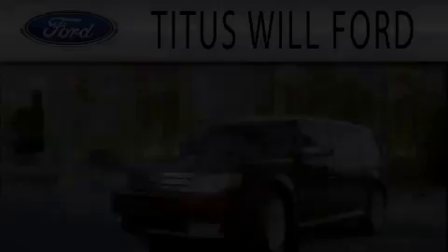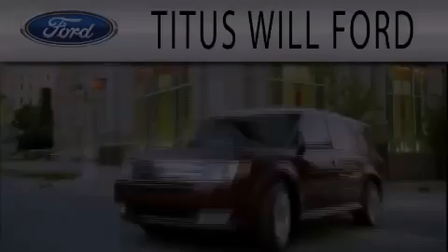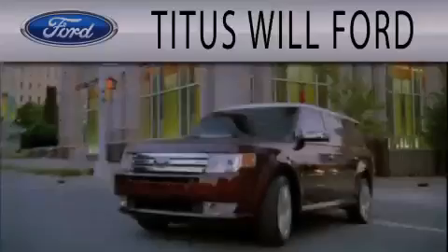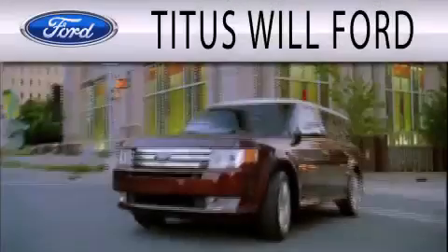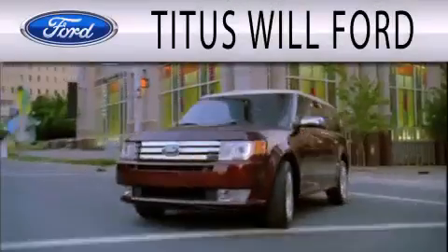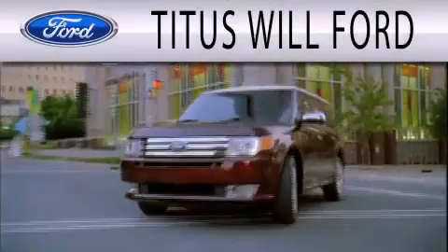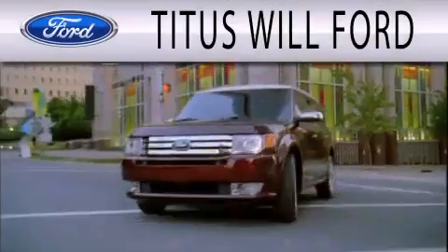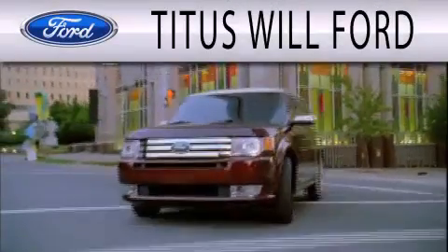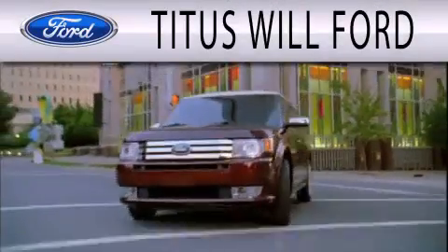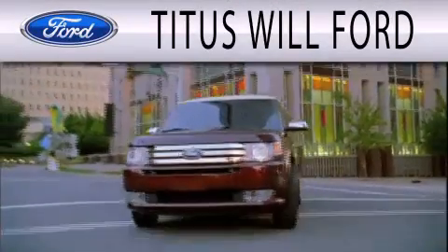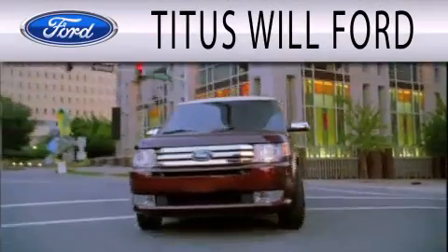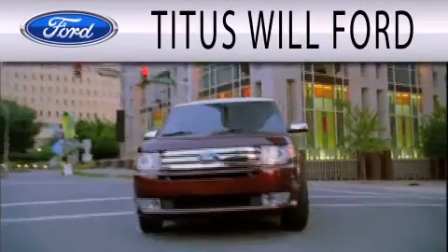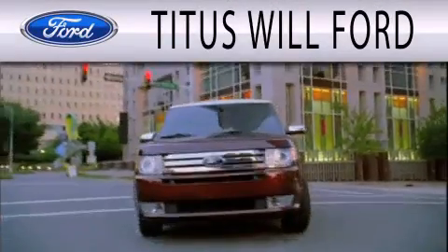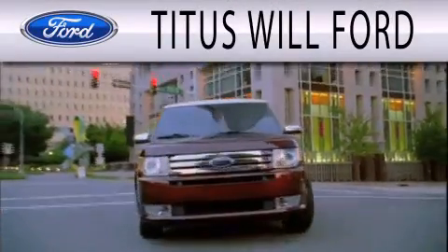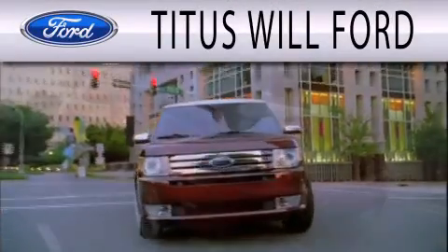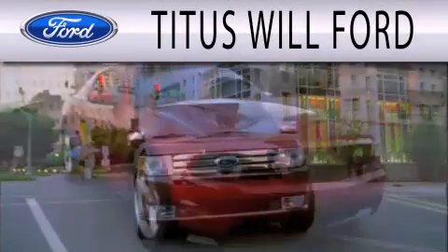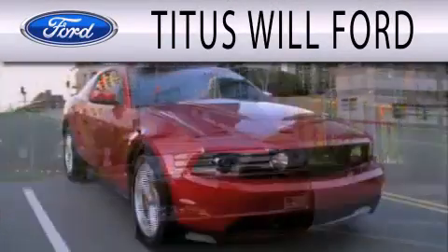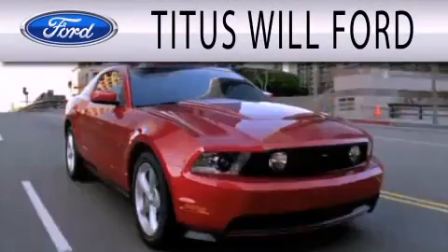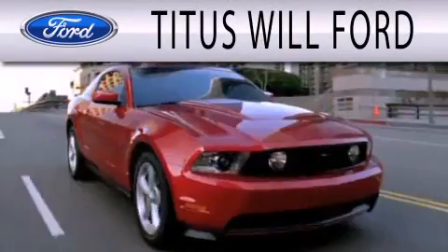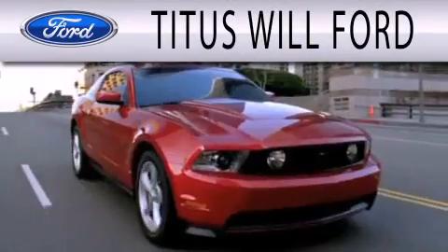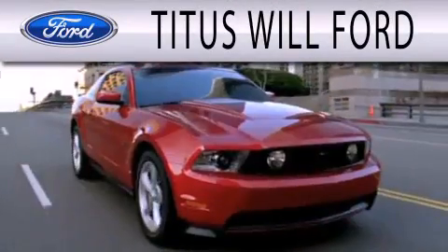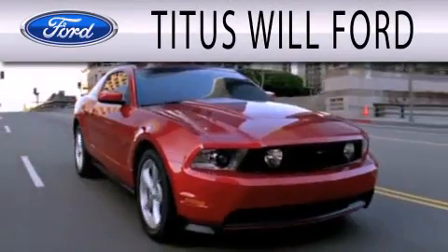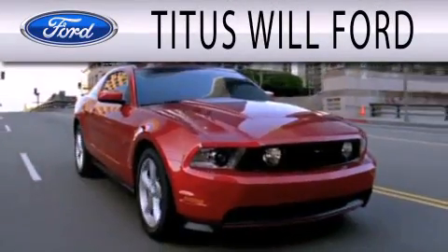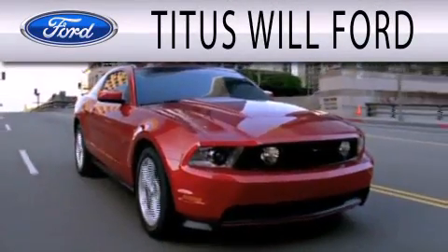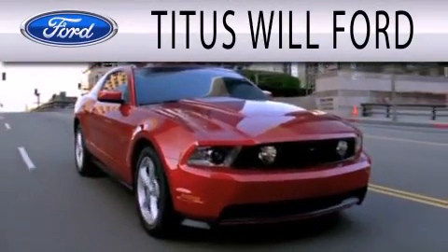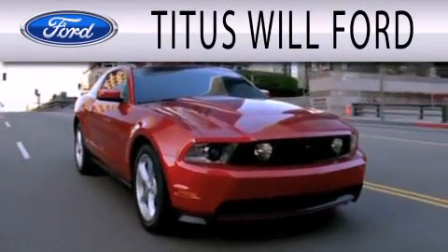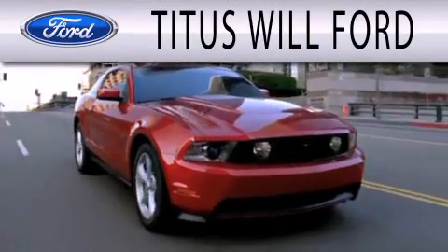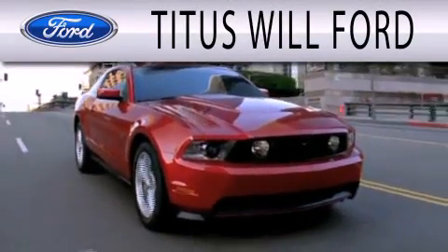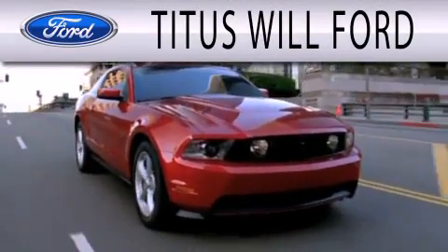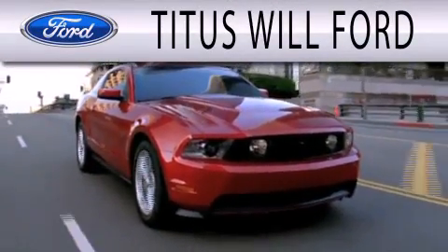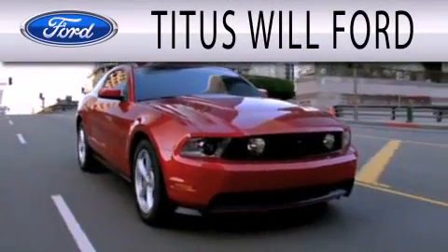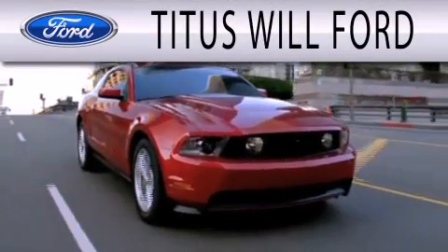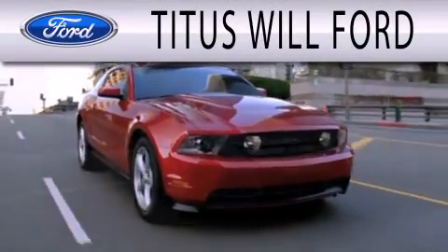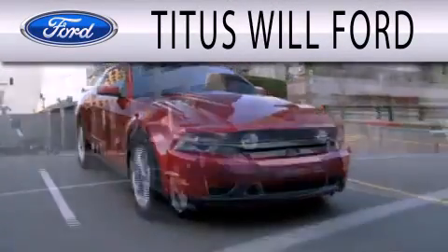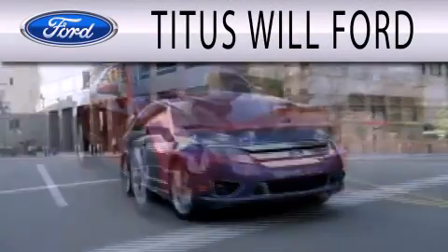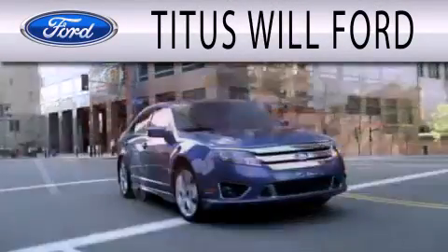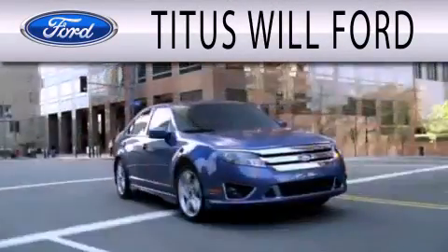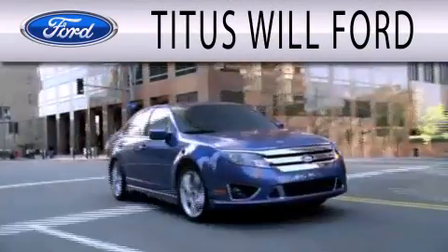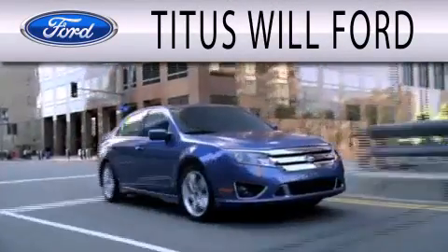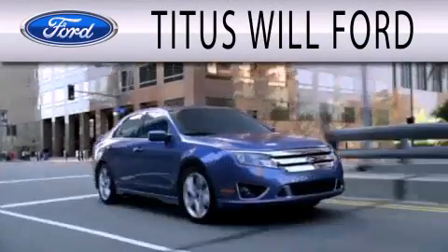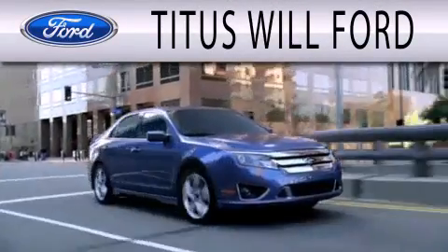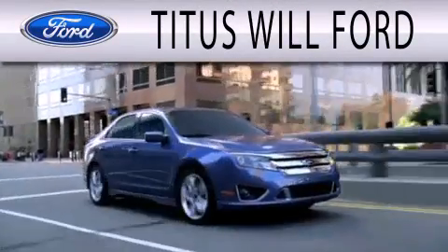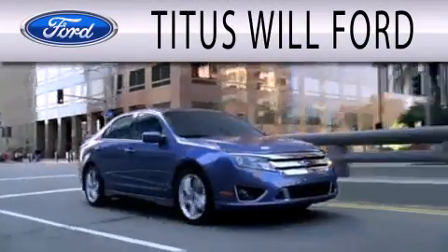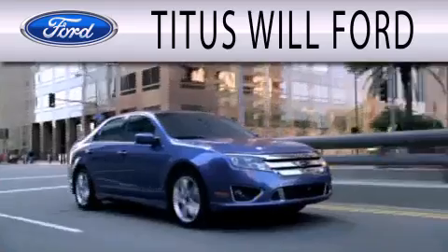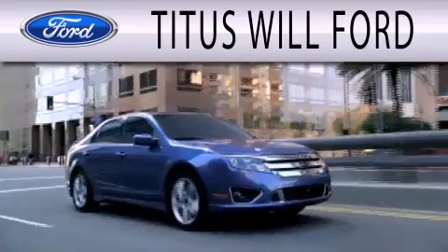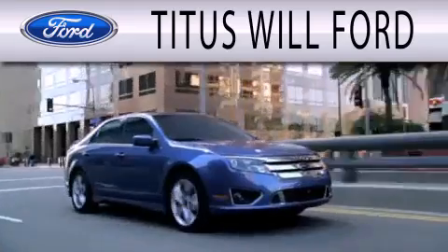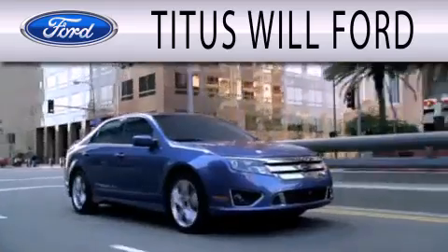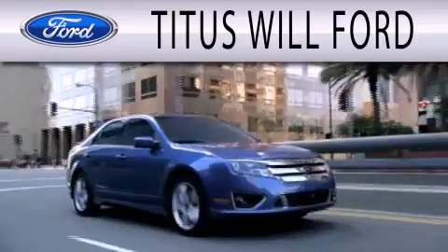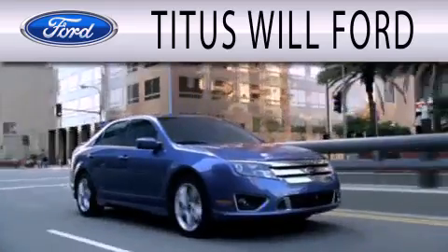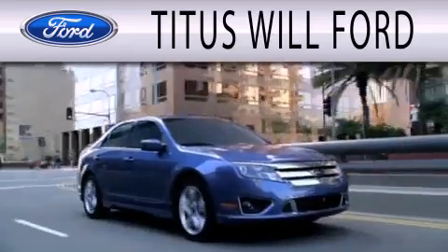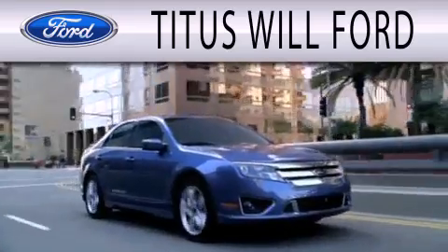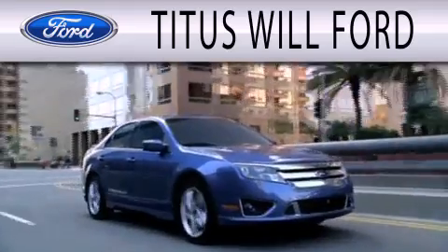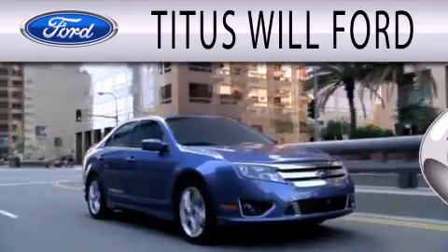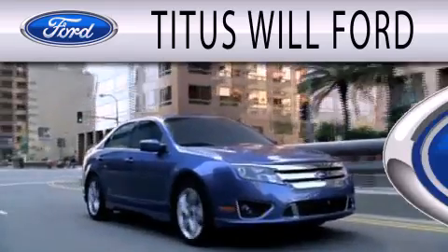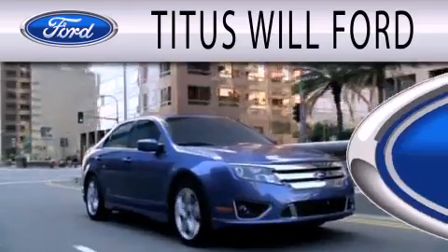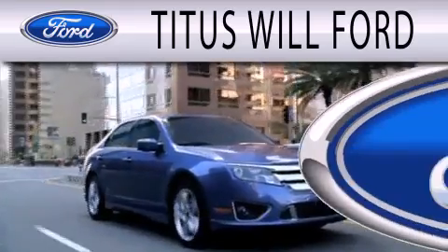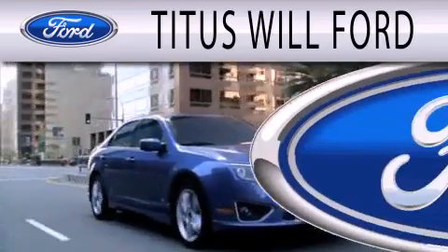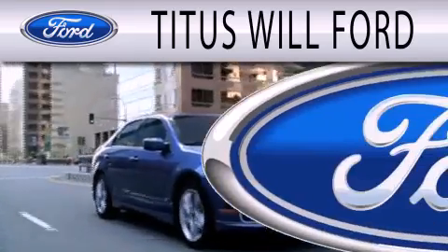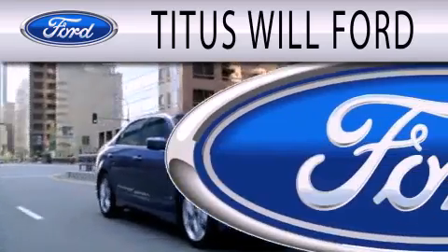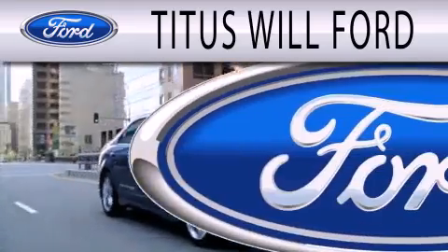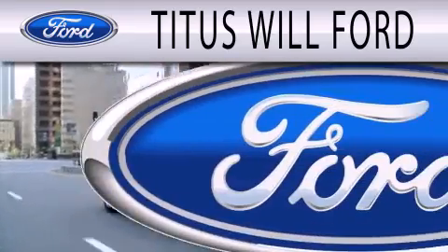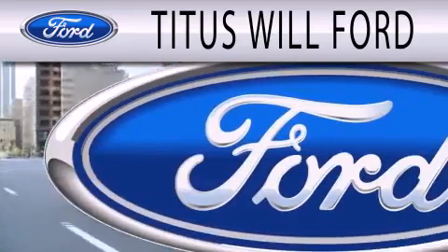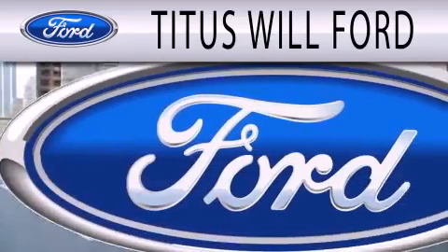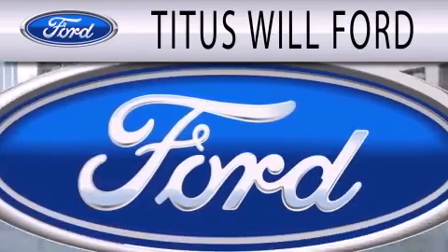Titus Whale Ford is dedicated to doing everything possible to ensure that the experience you have selecting your next vehicle is as pleasant as possible.